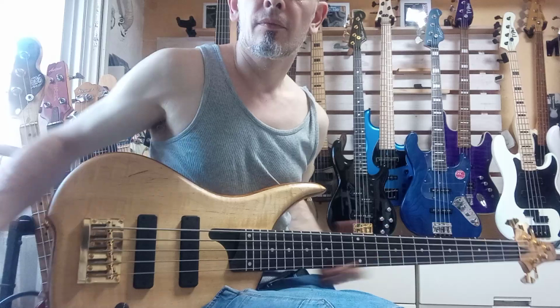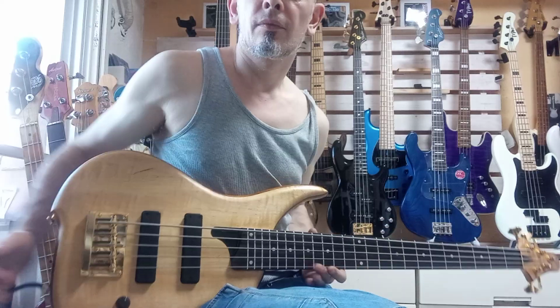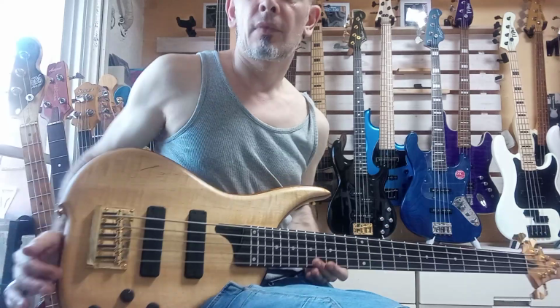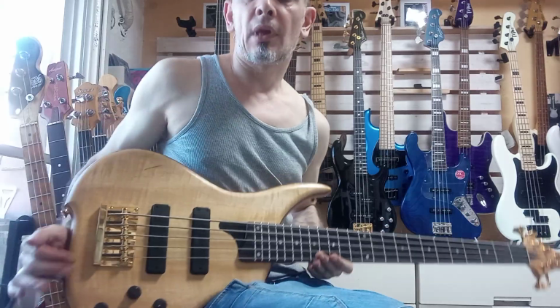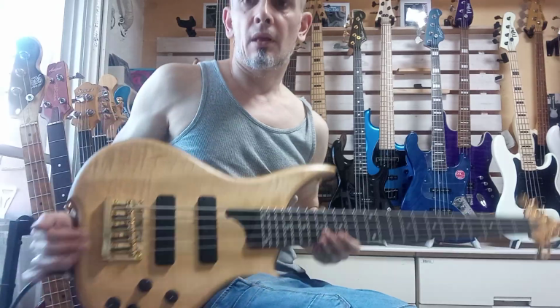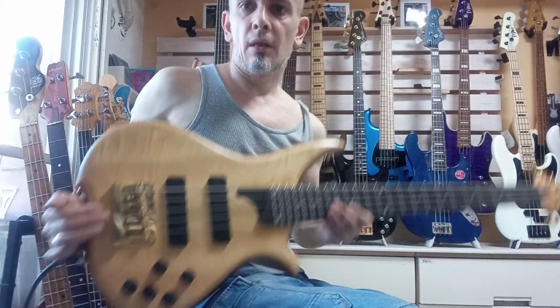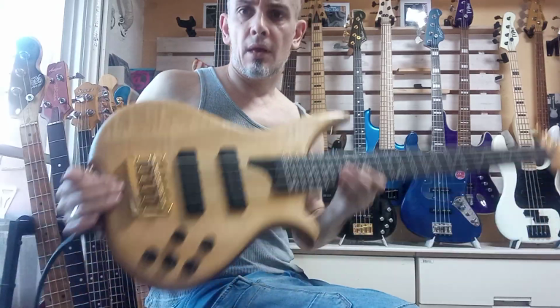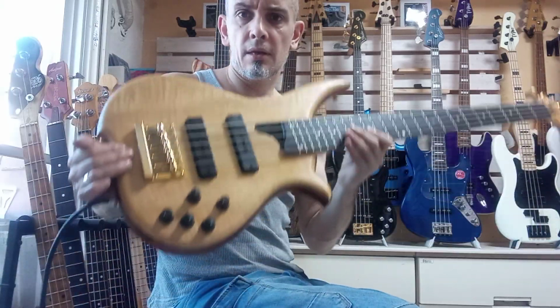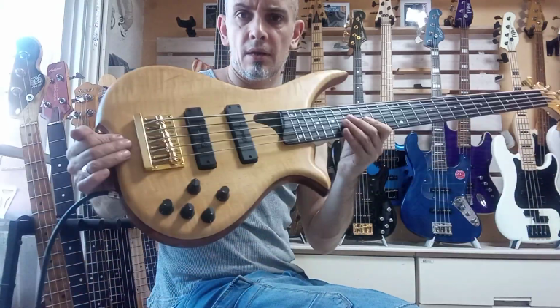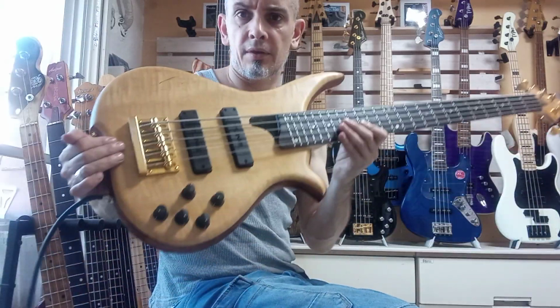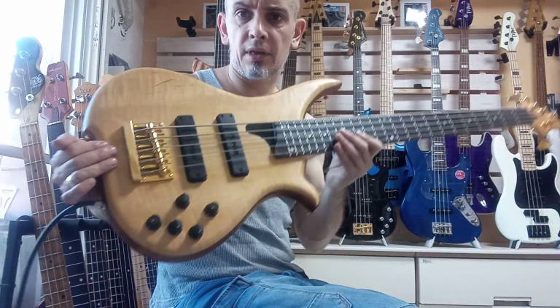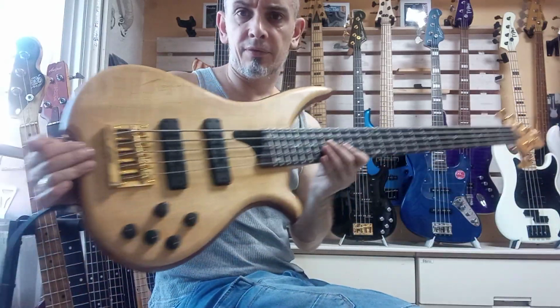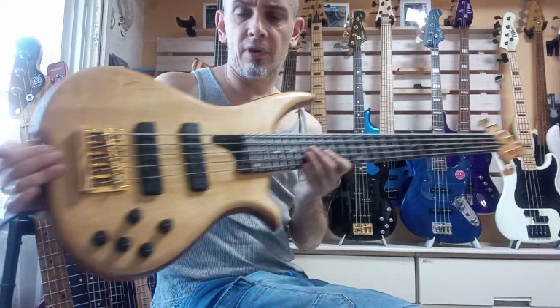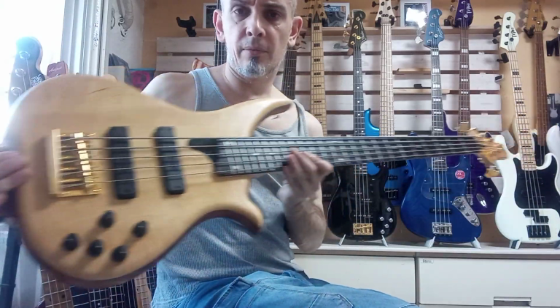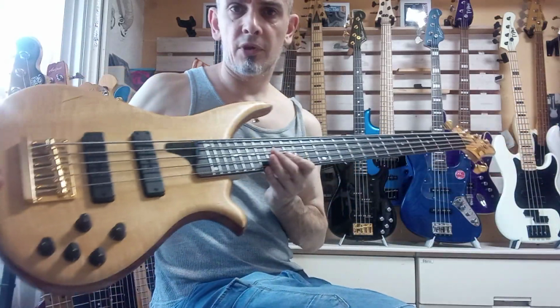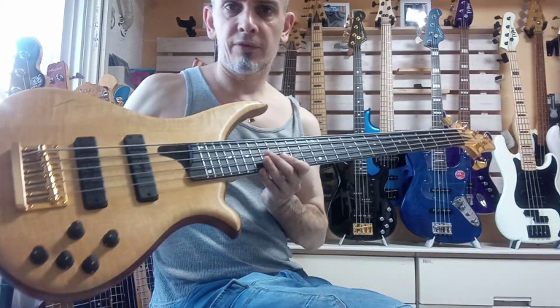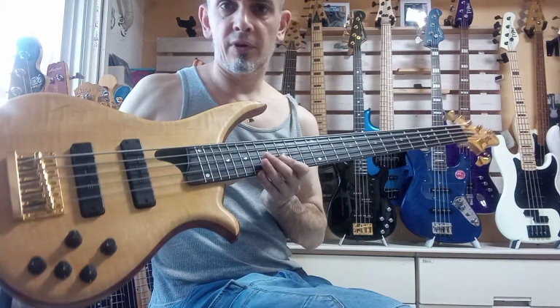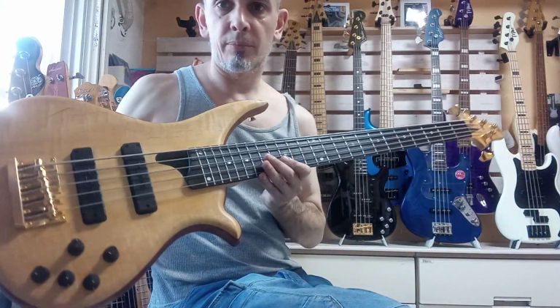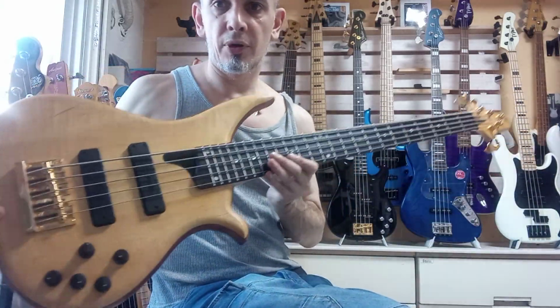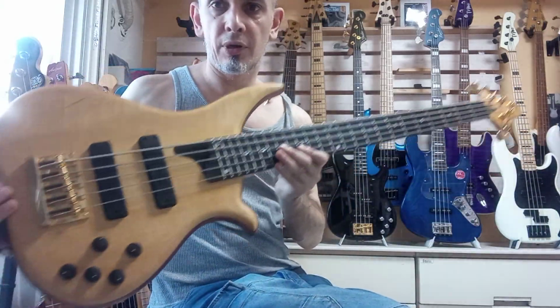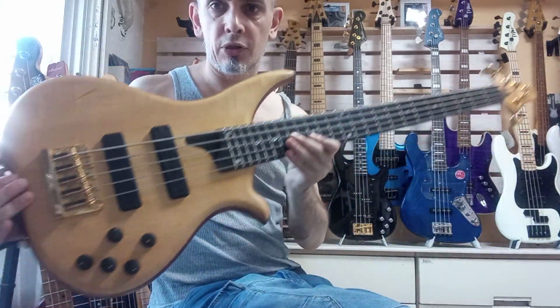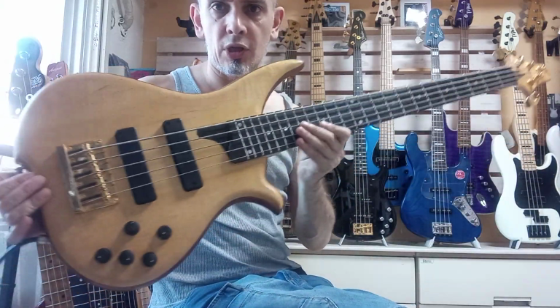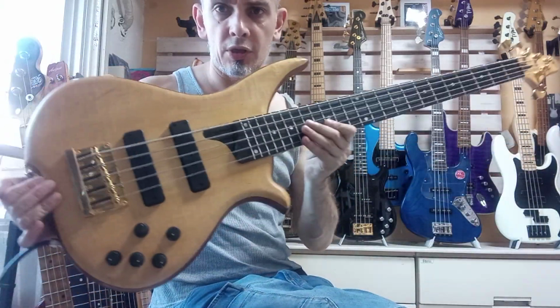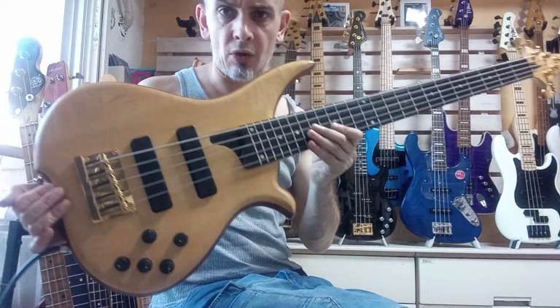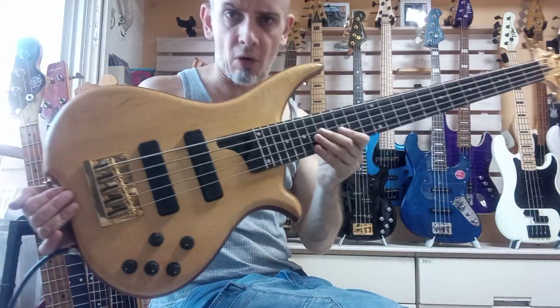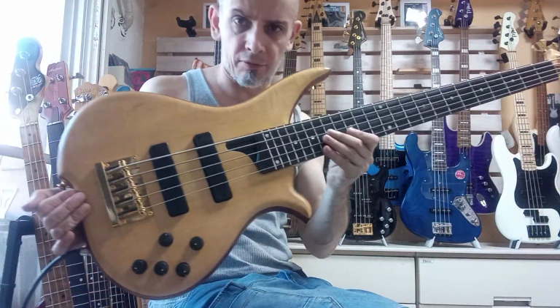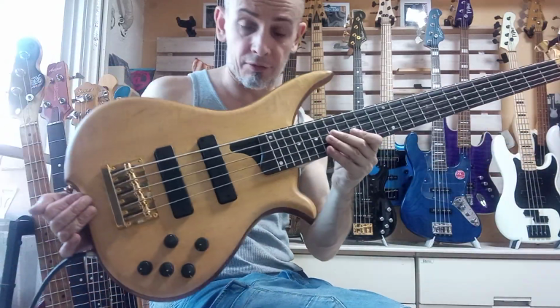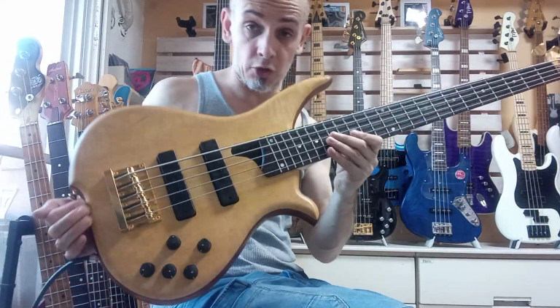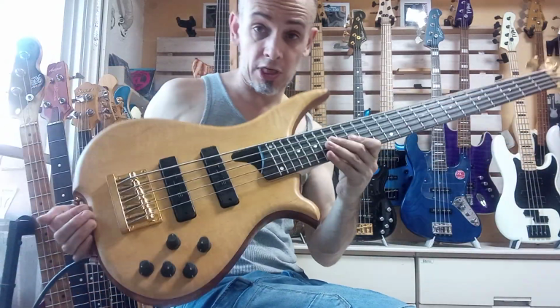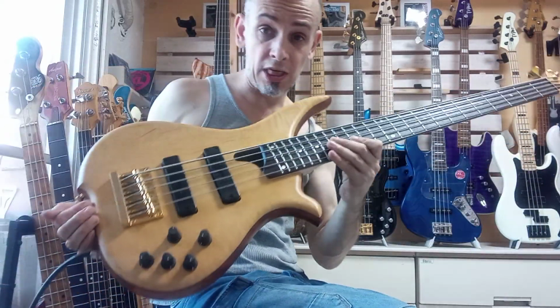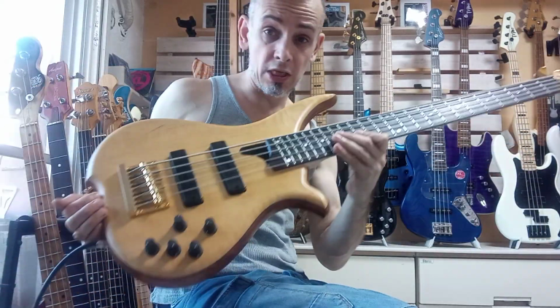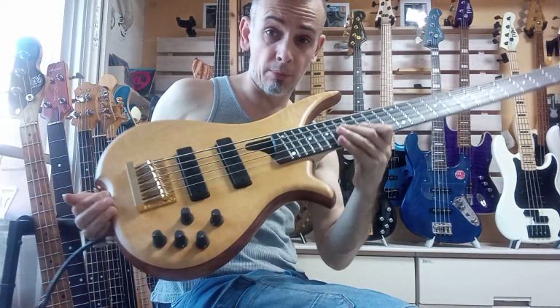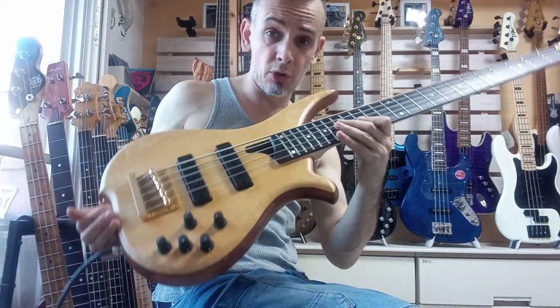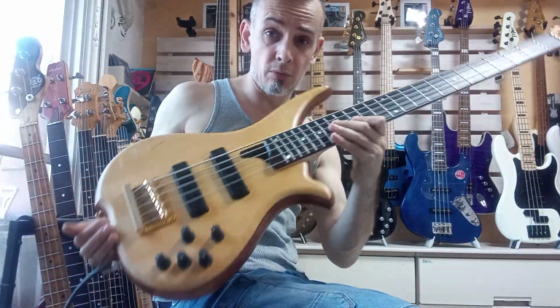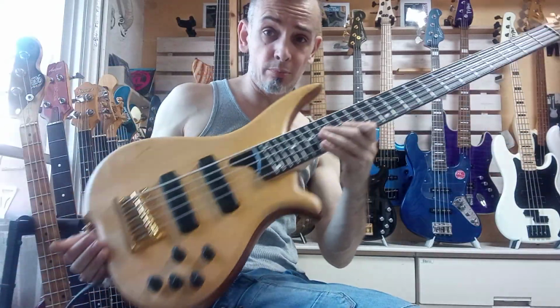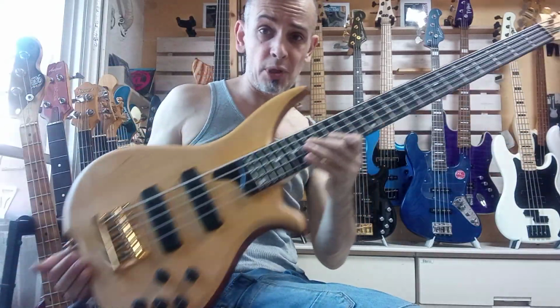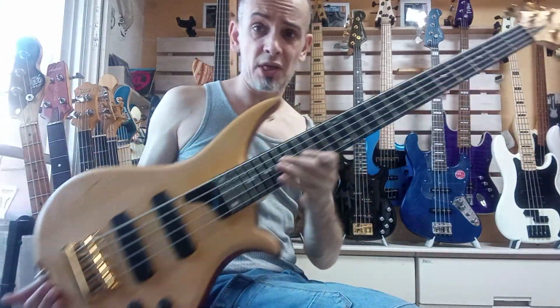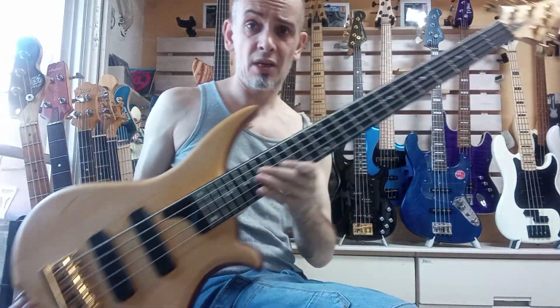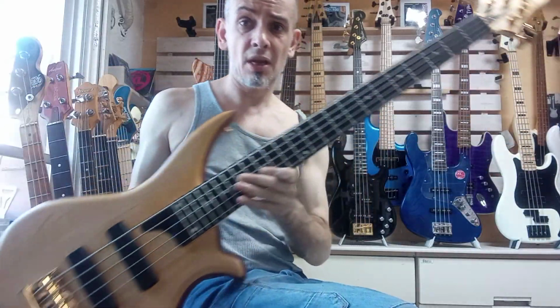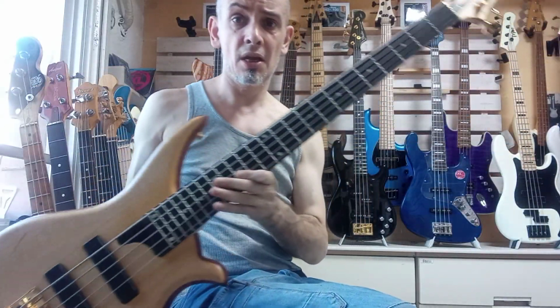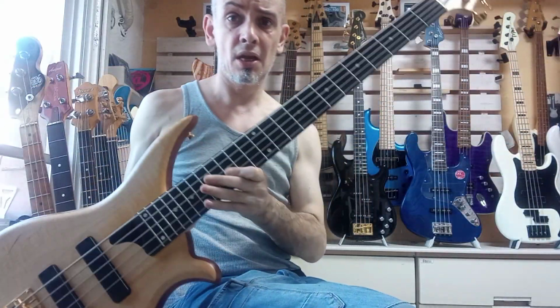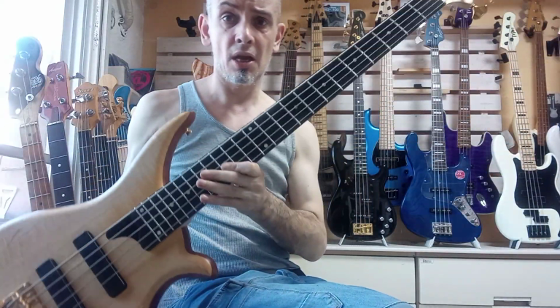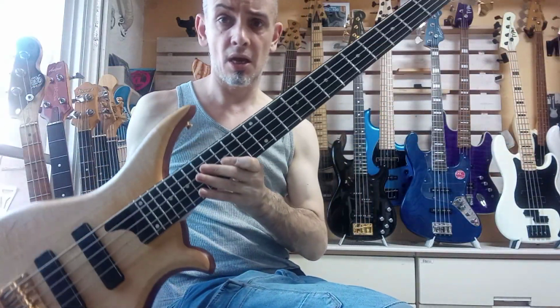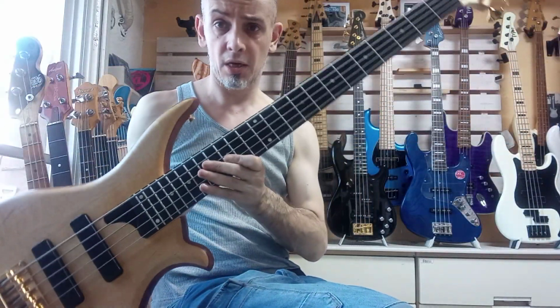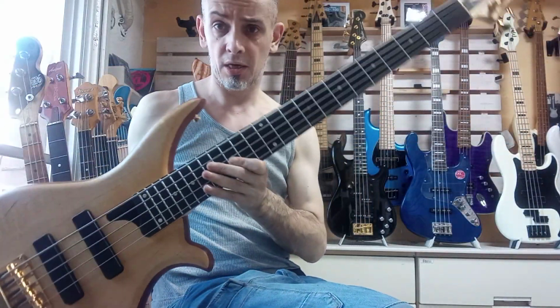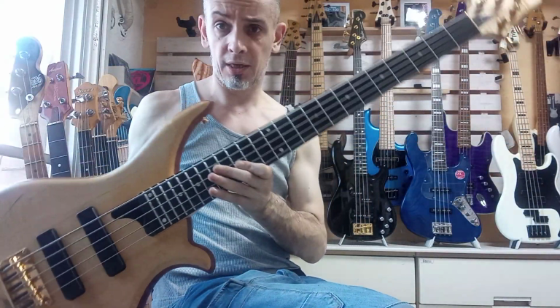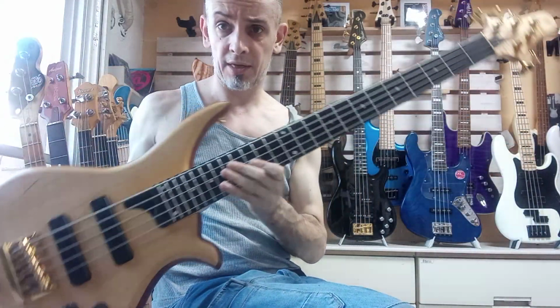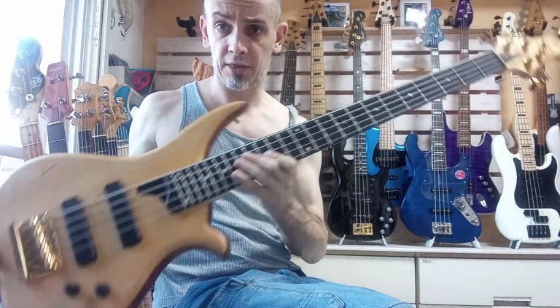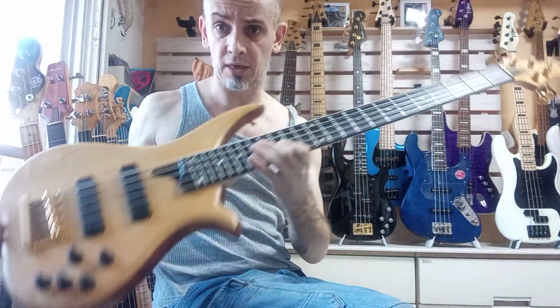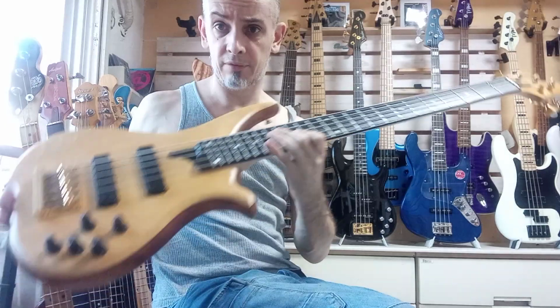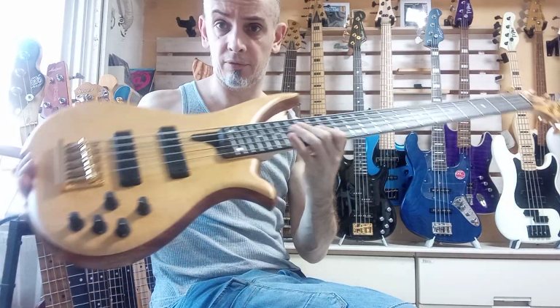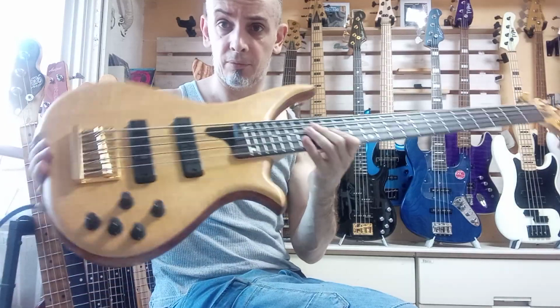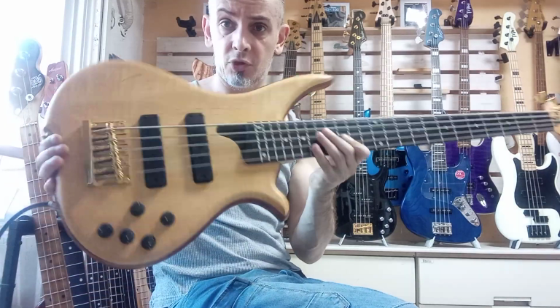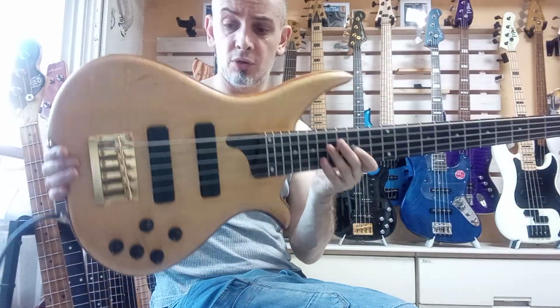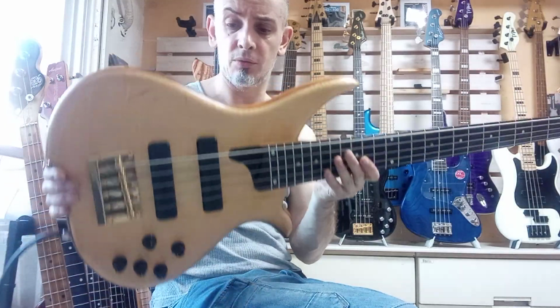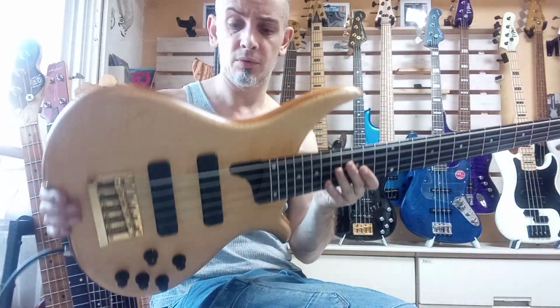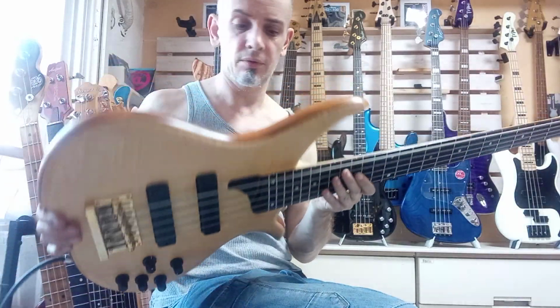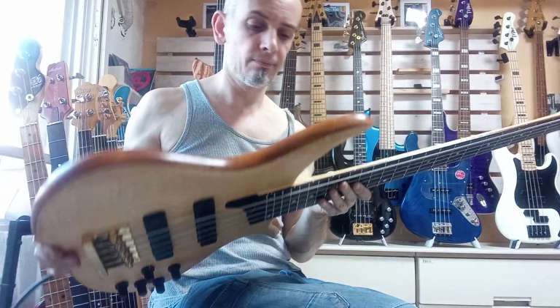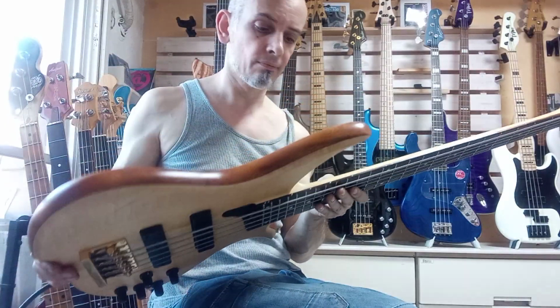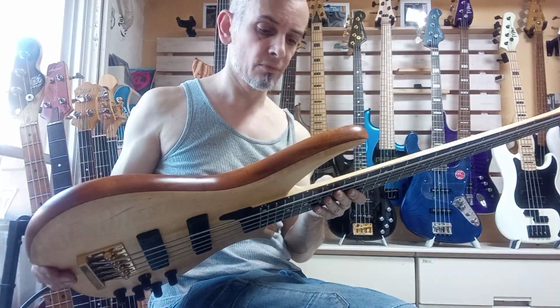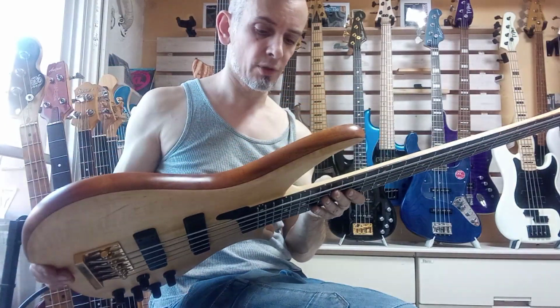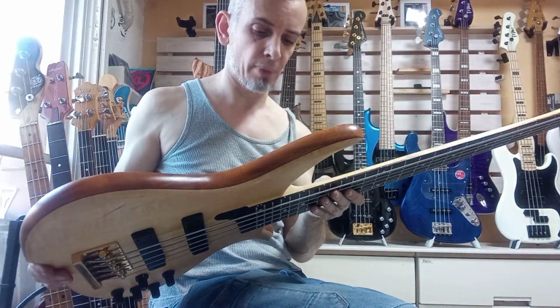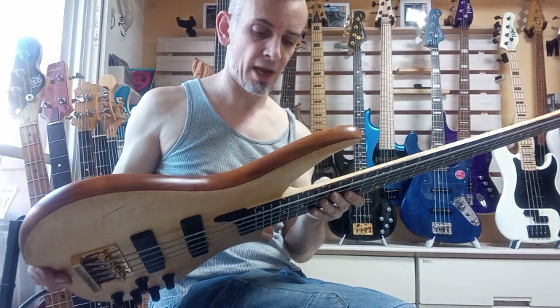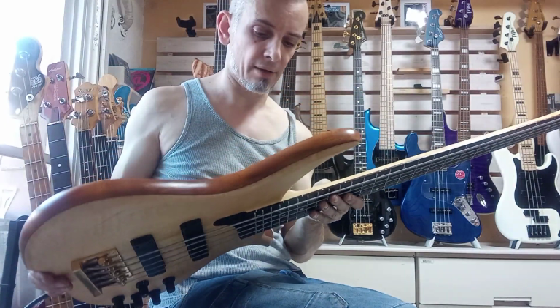Hey there, thanks very much for your purchase of the TWB Classic from Tune Japan.